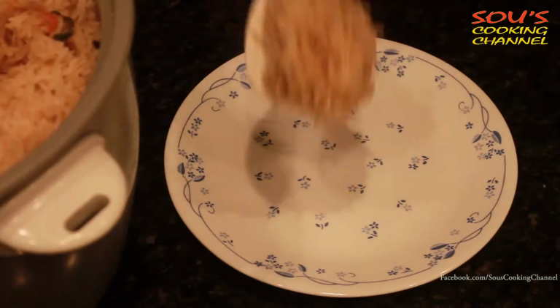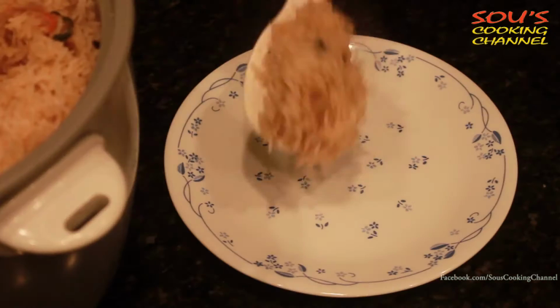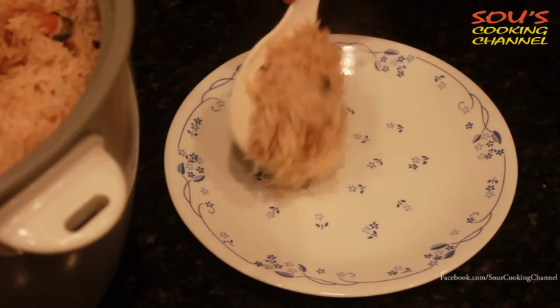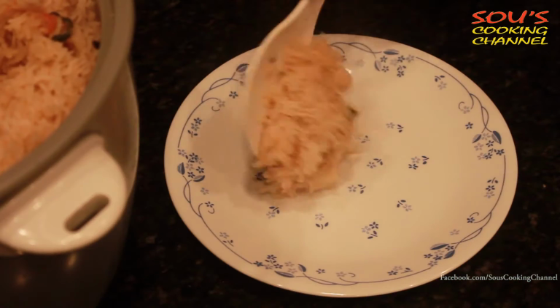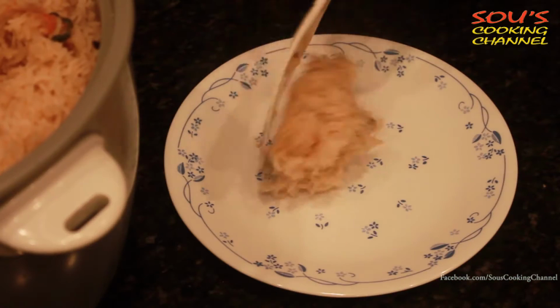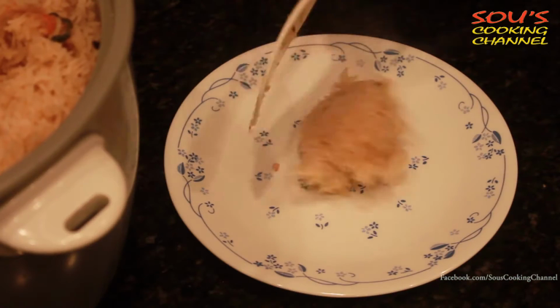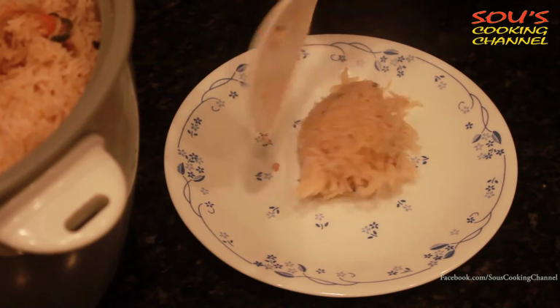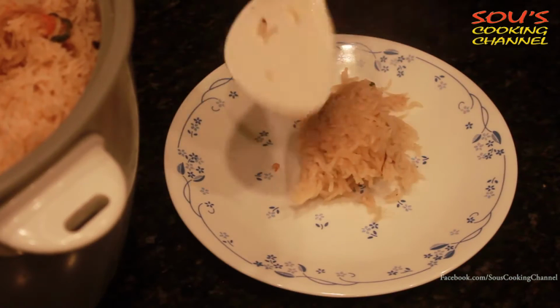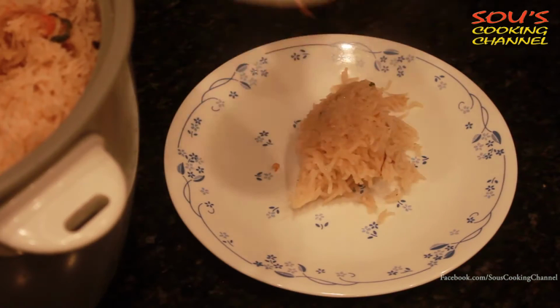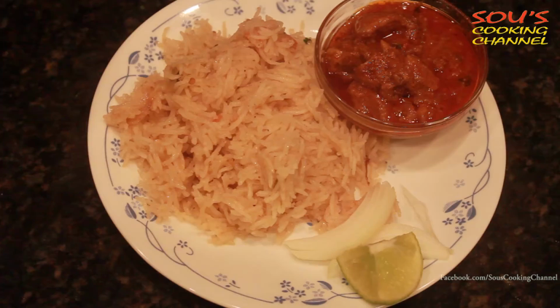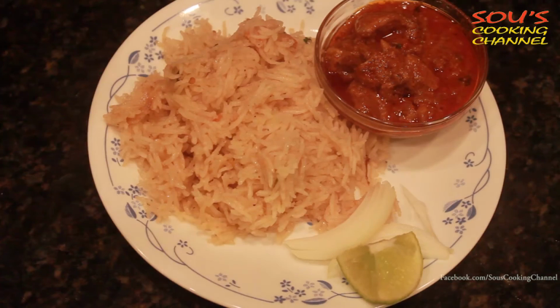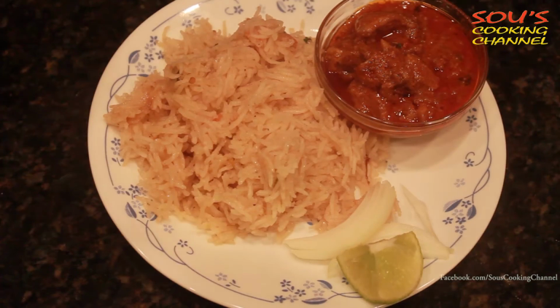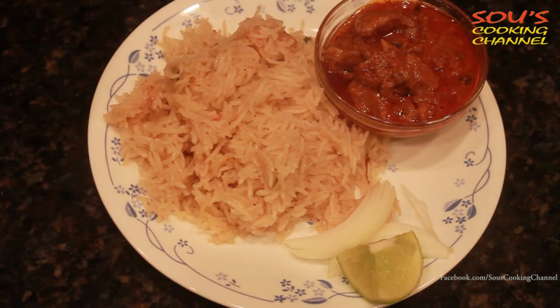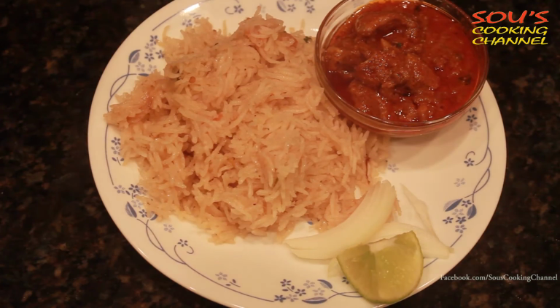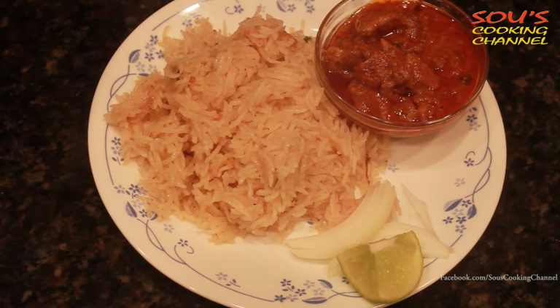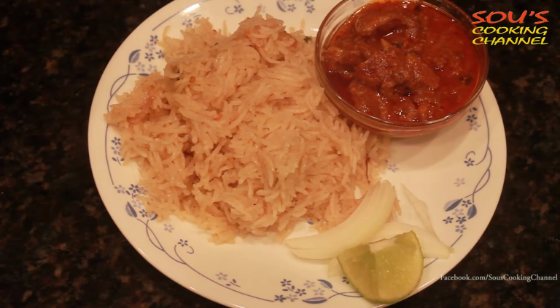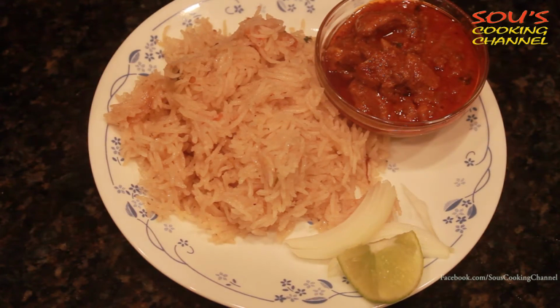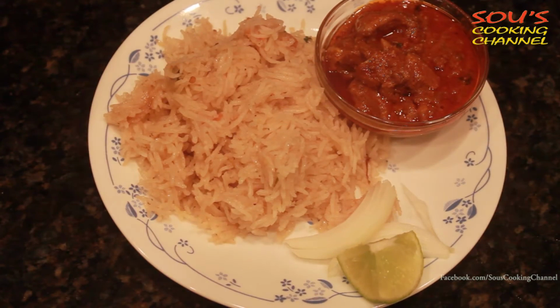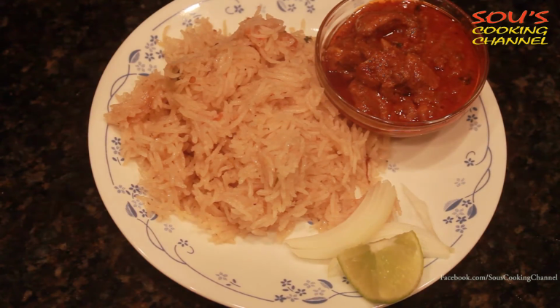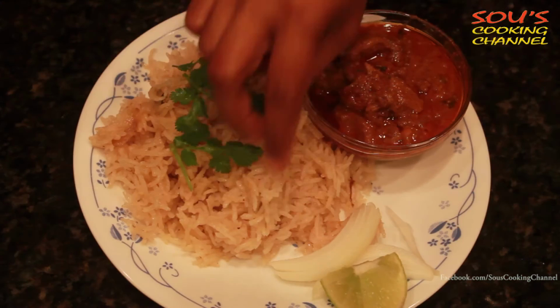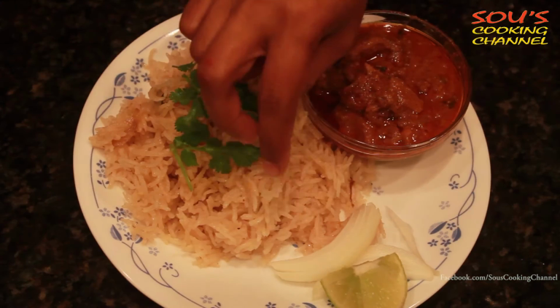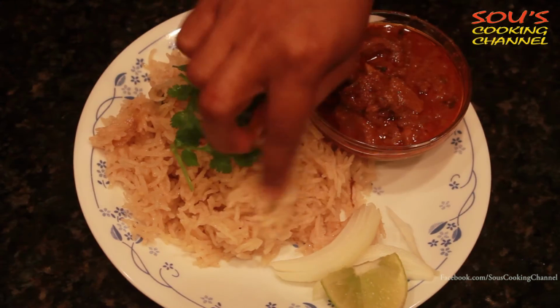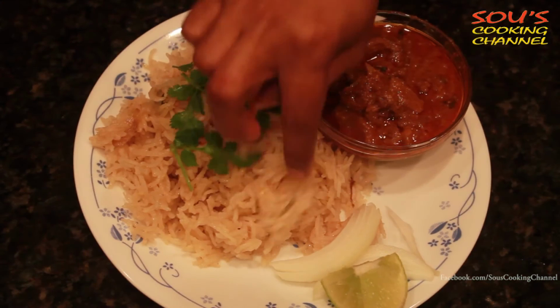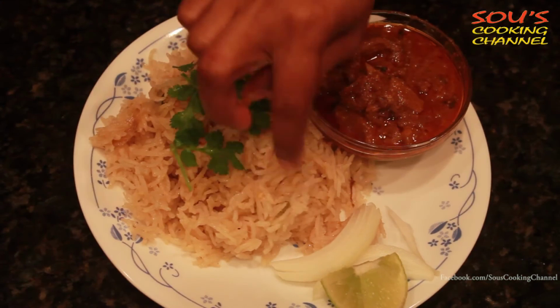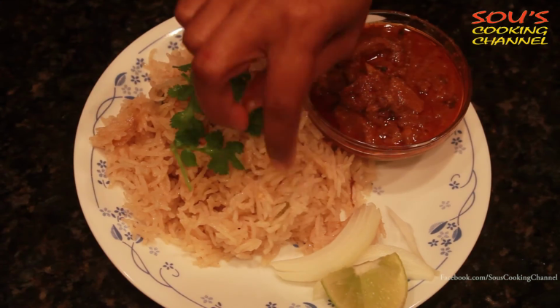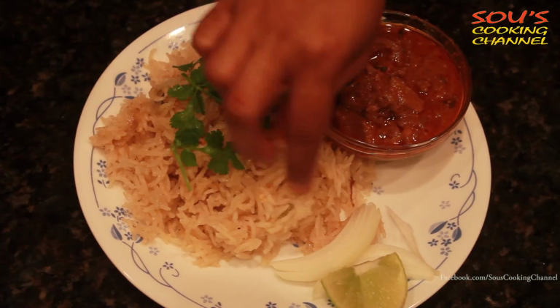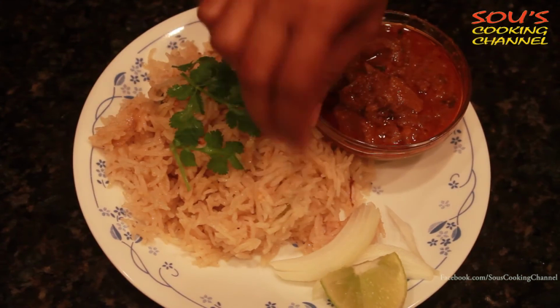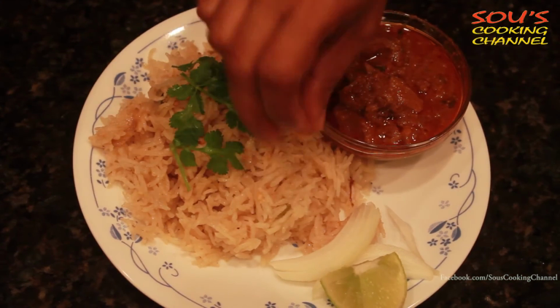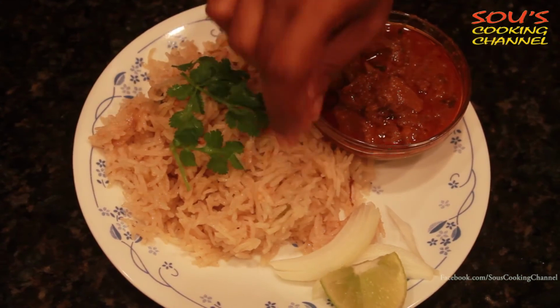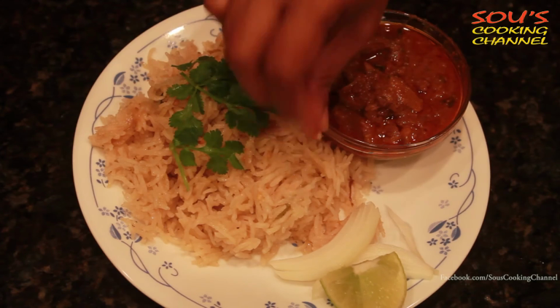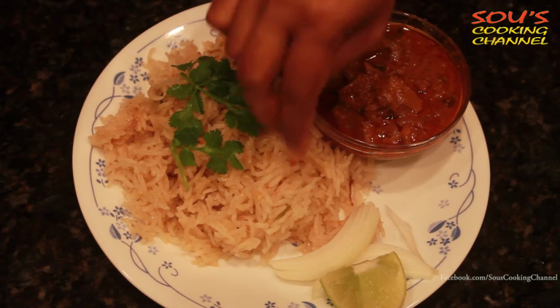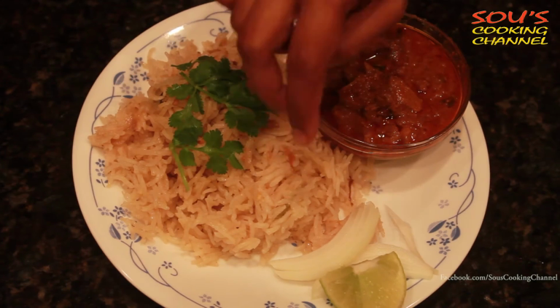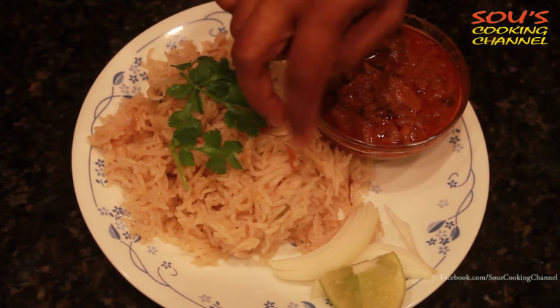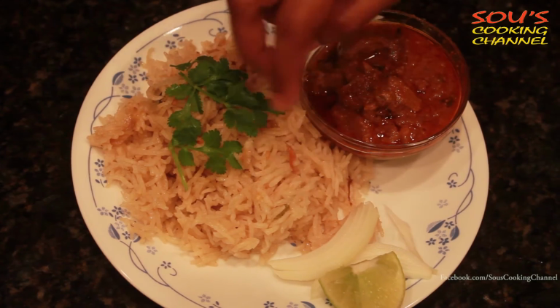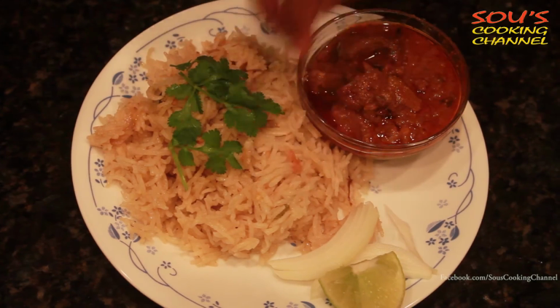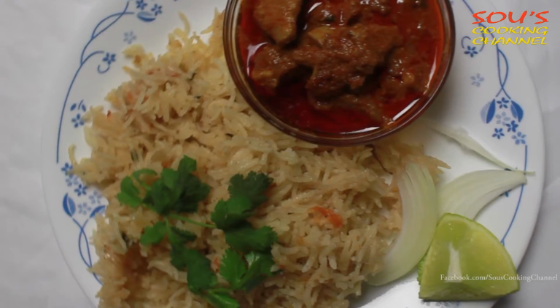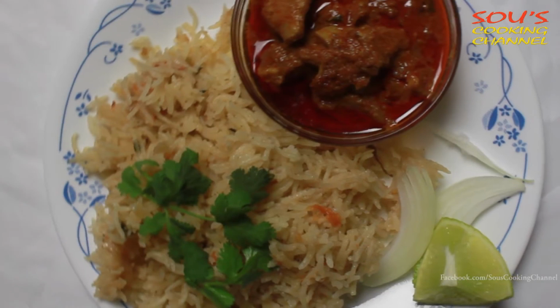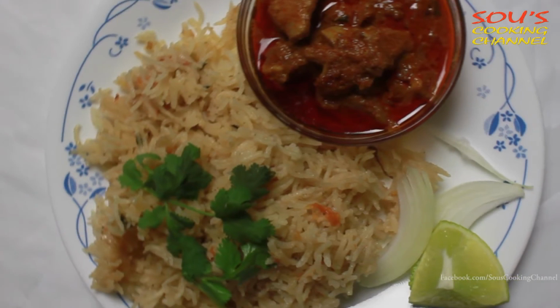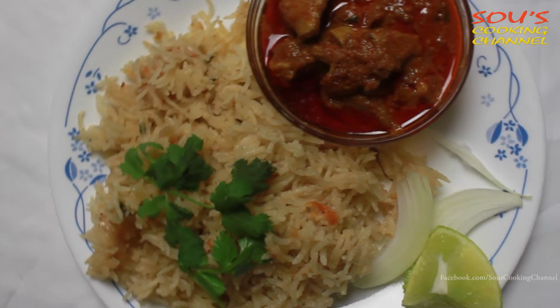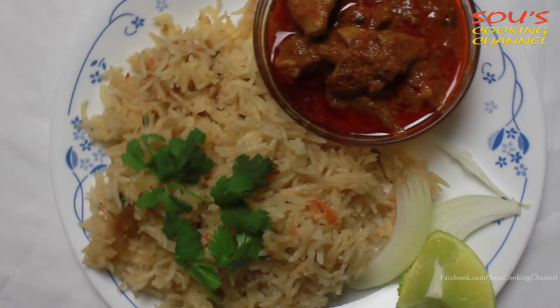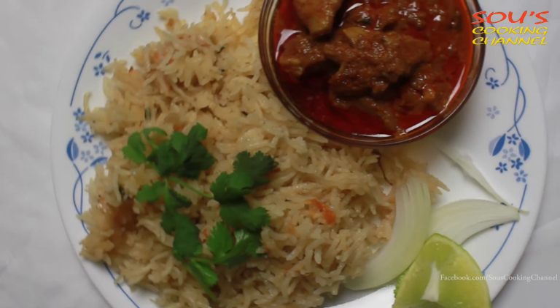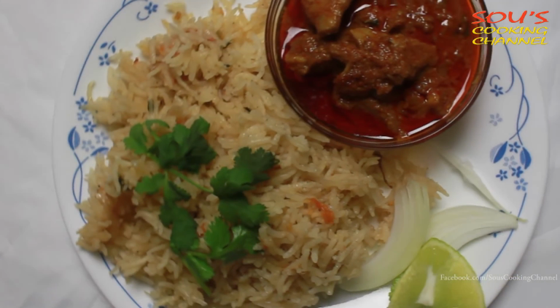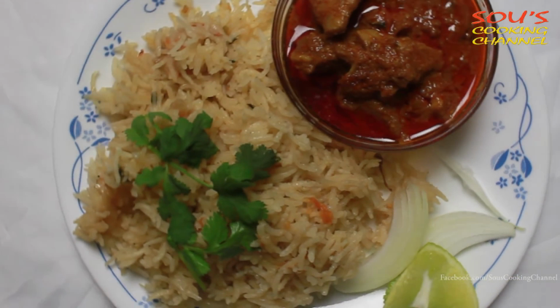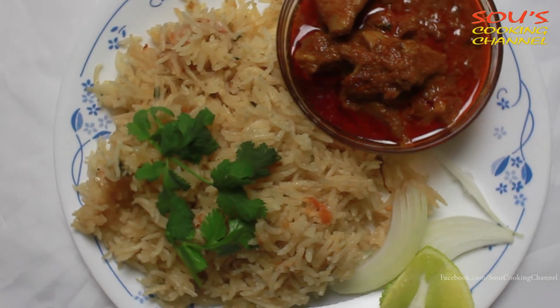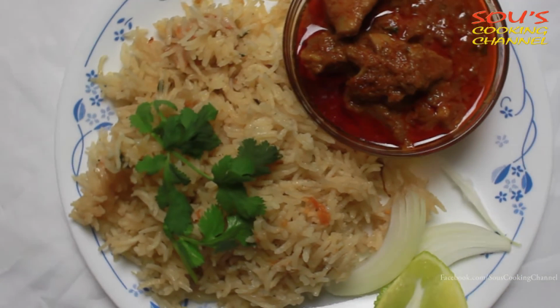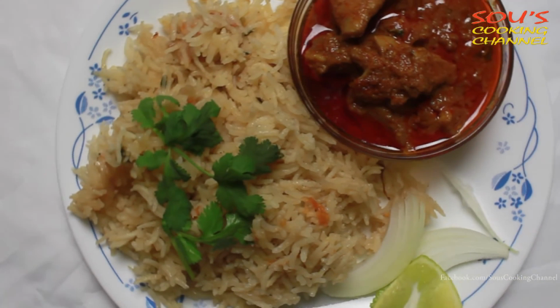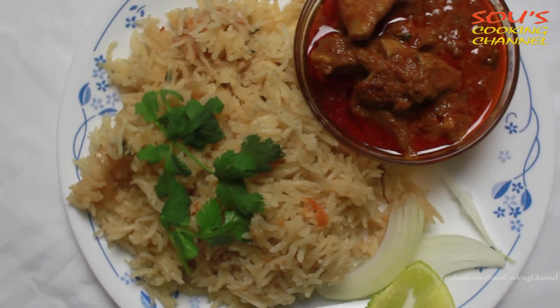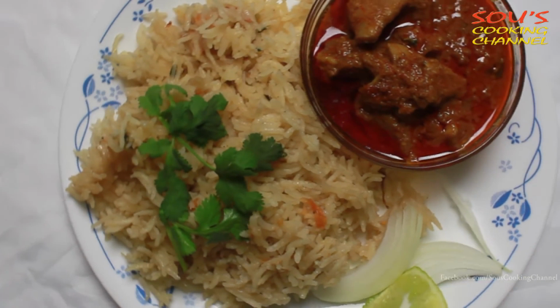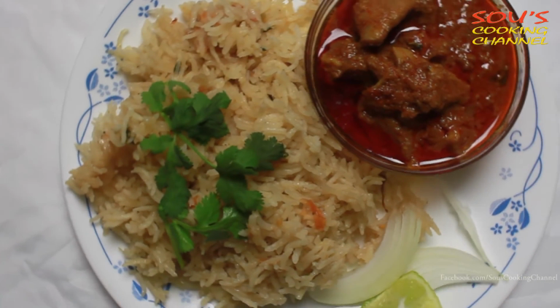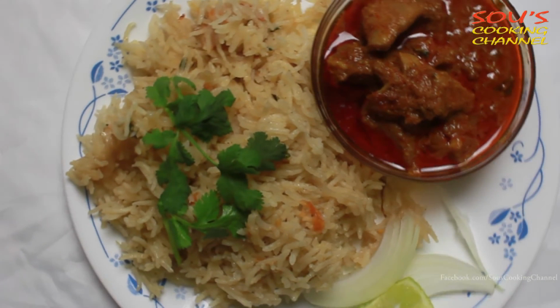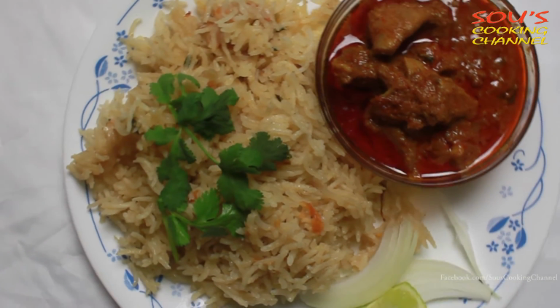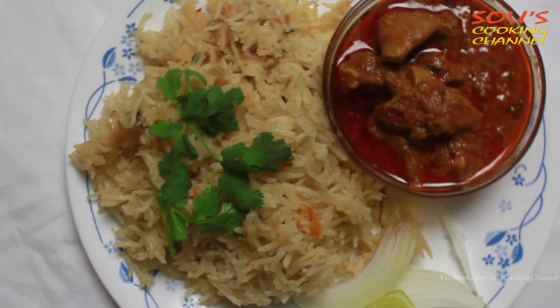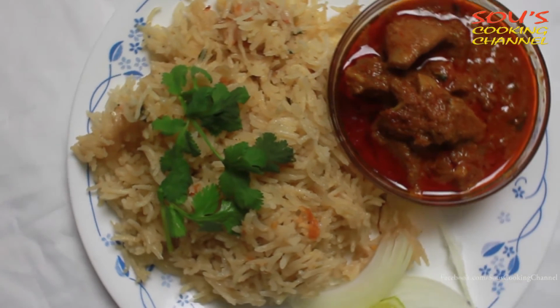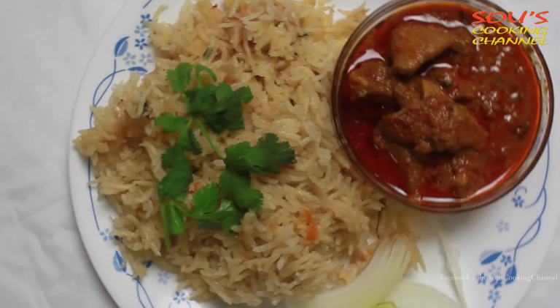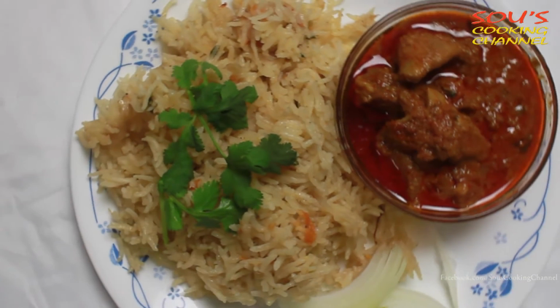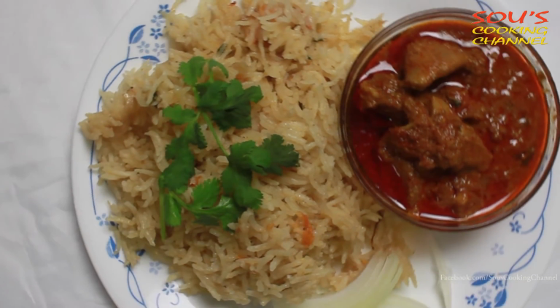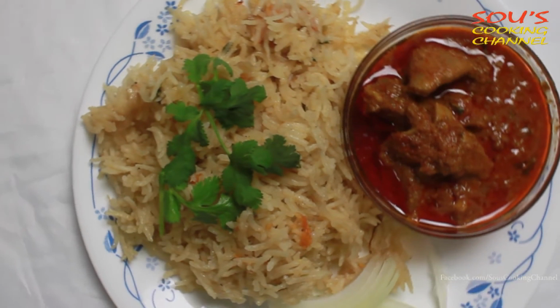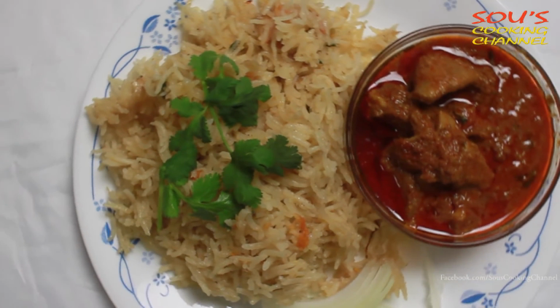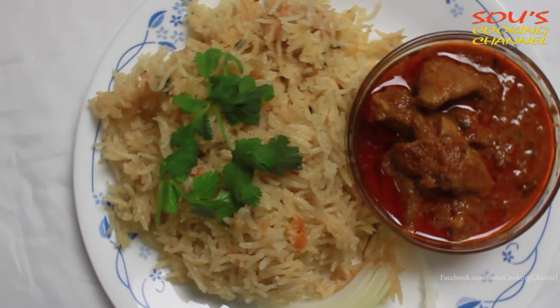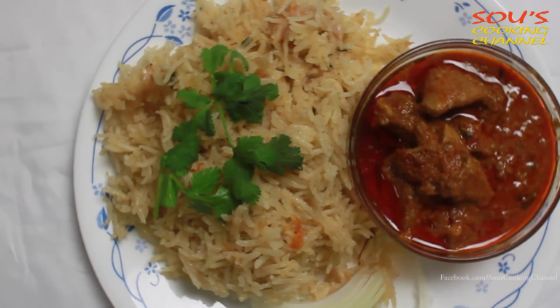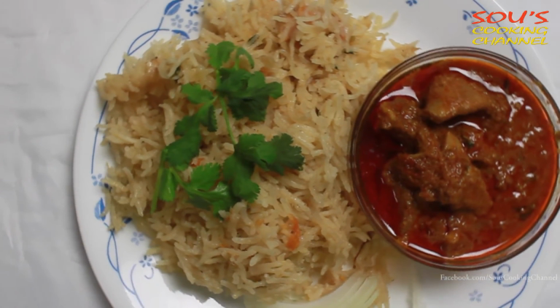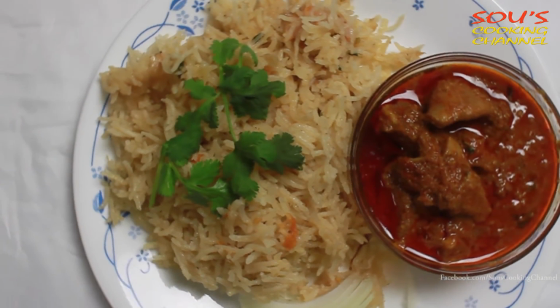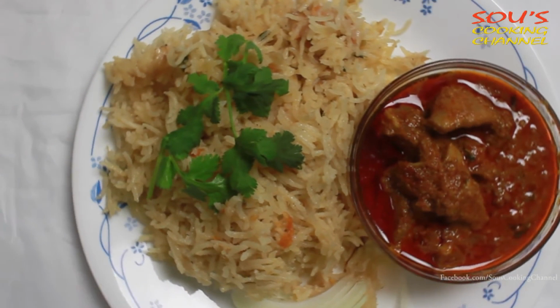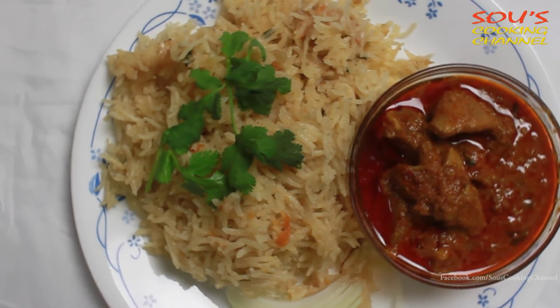Ghee rice goes well with mutton curry, chicken curry, or vegetable kurma. Thanks for watching. If you like my video, please subscribe and share.